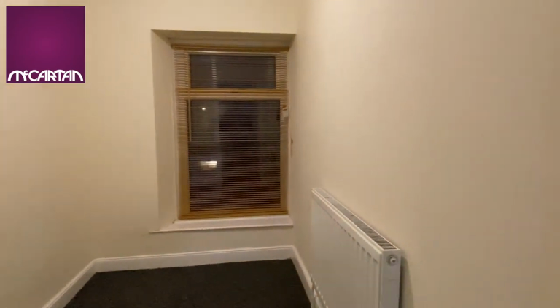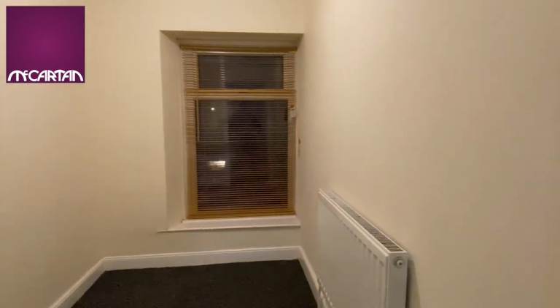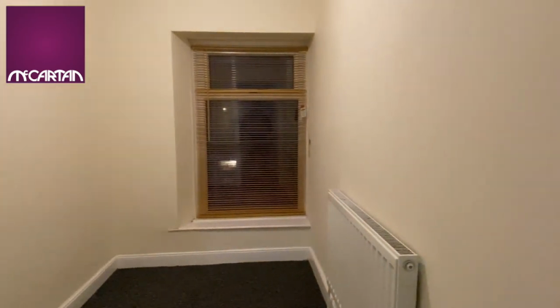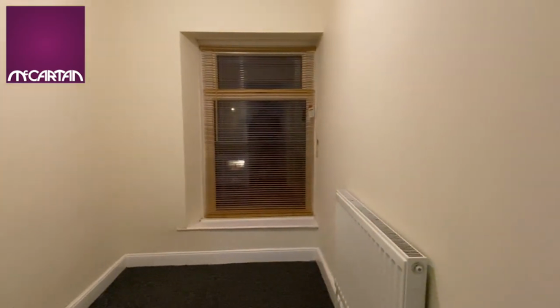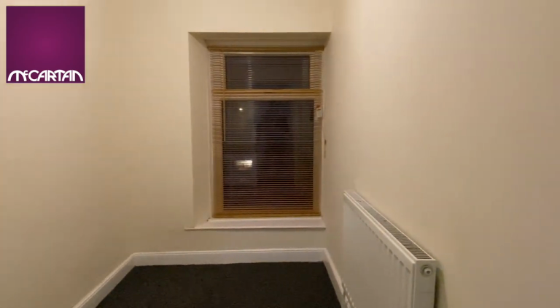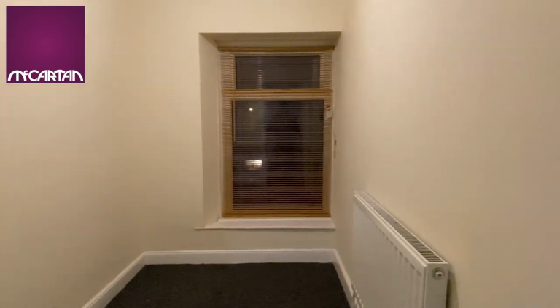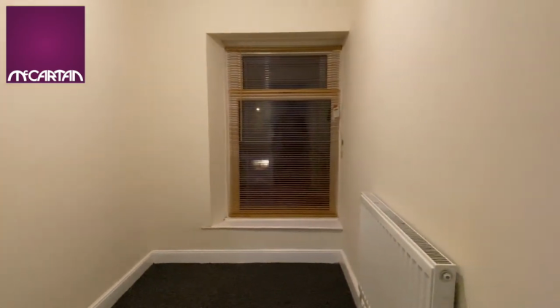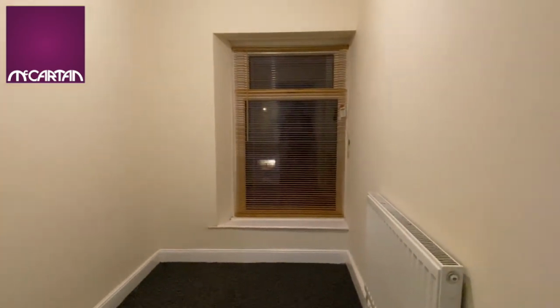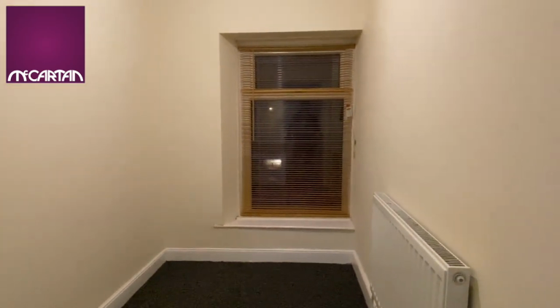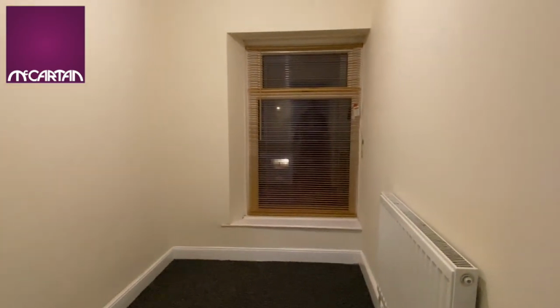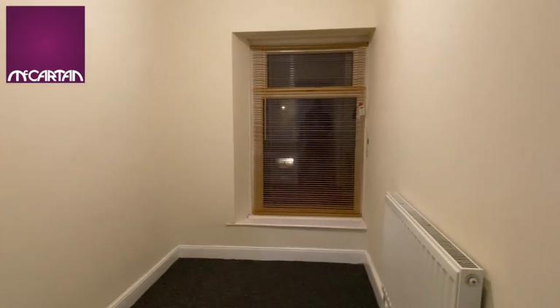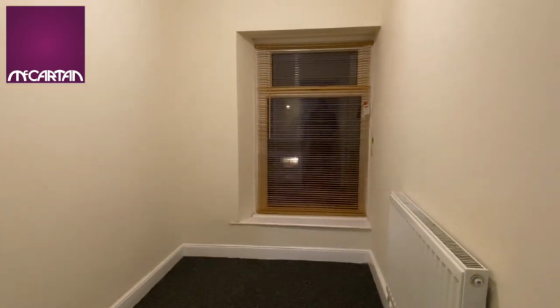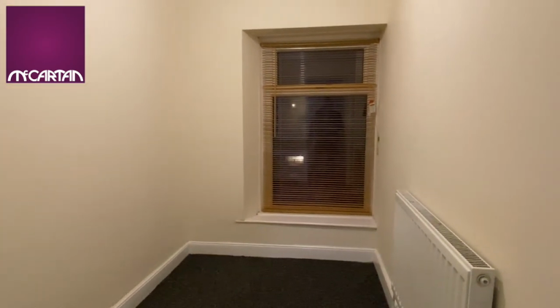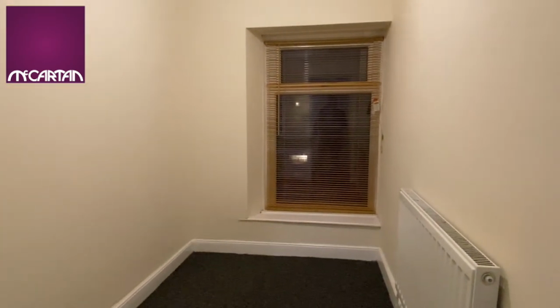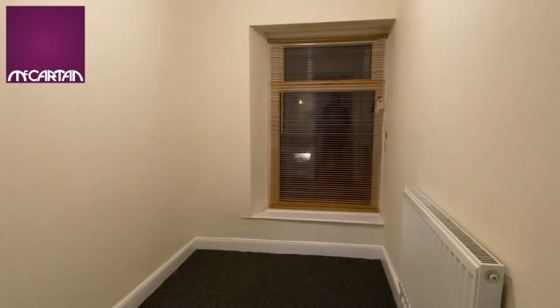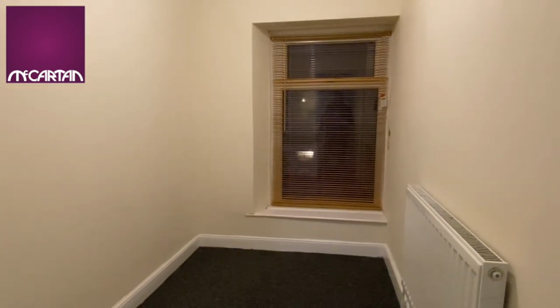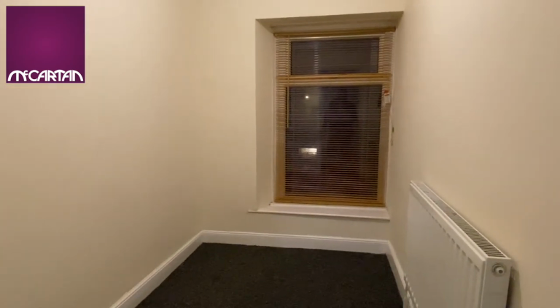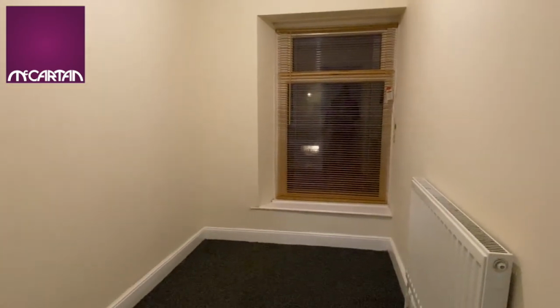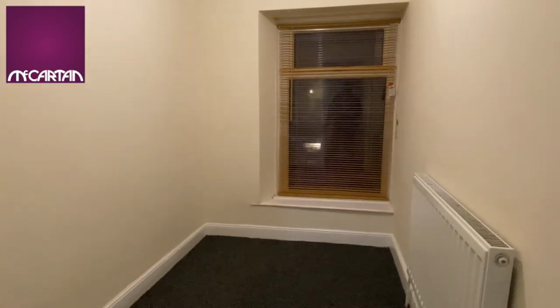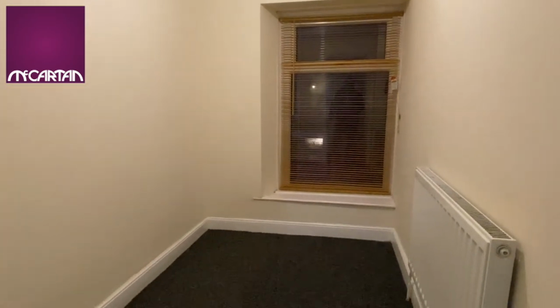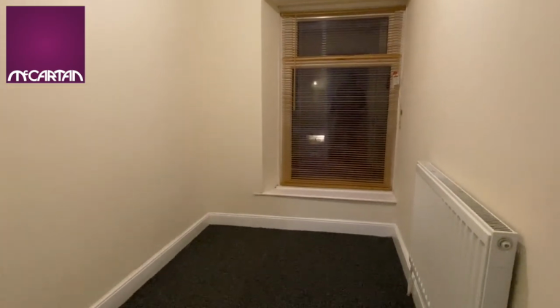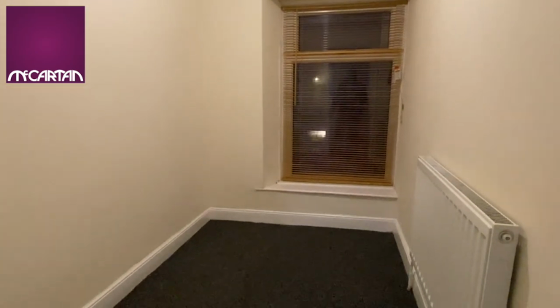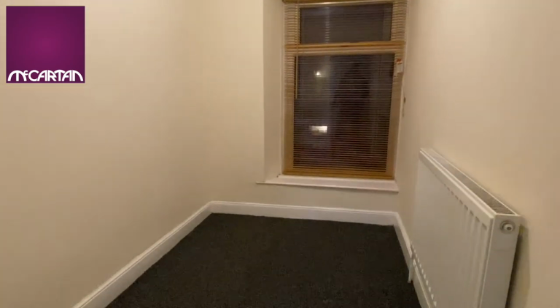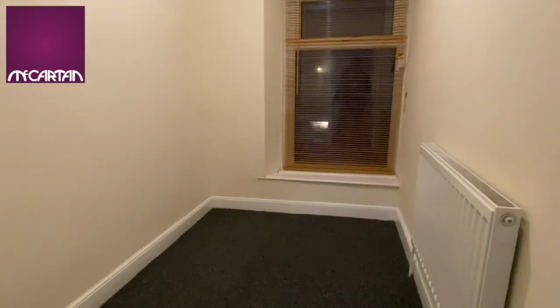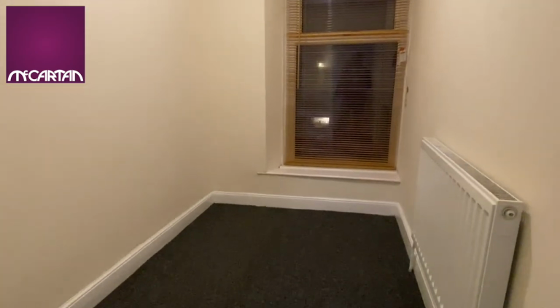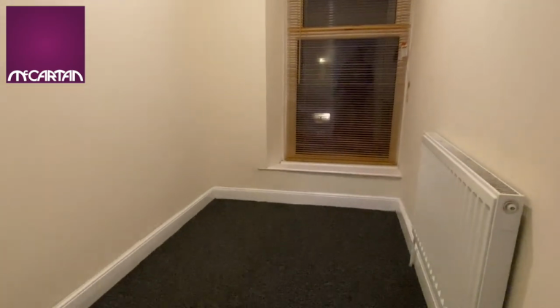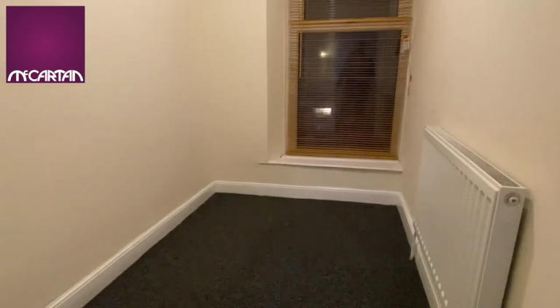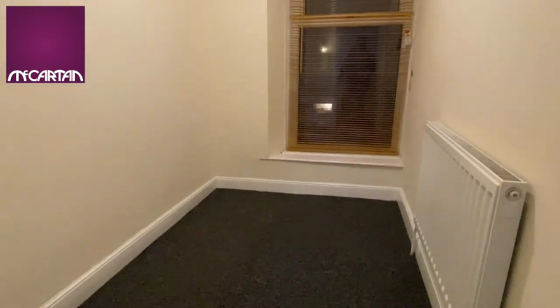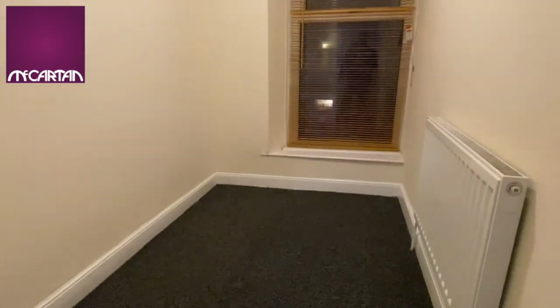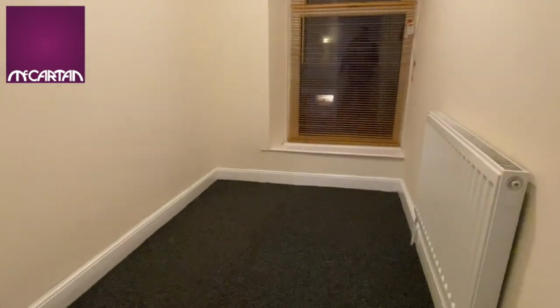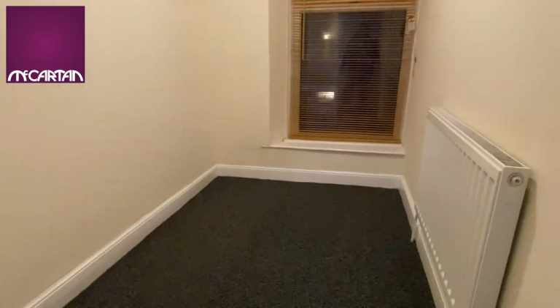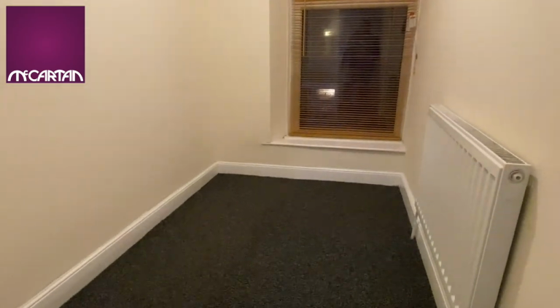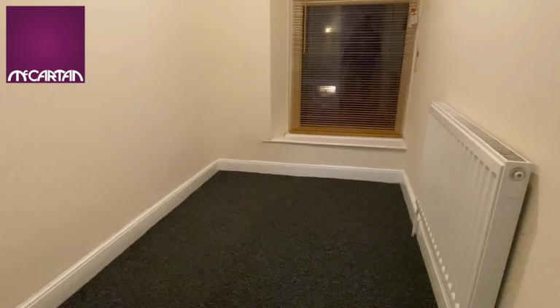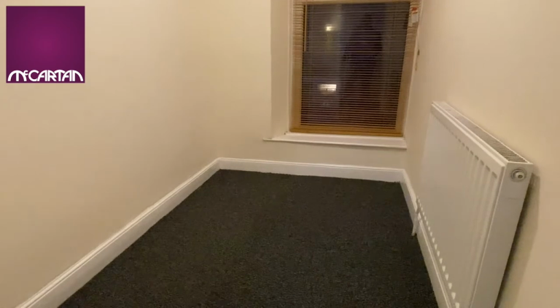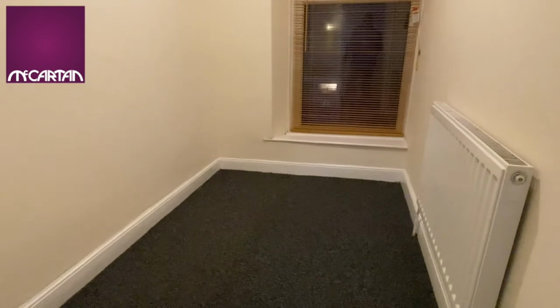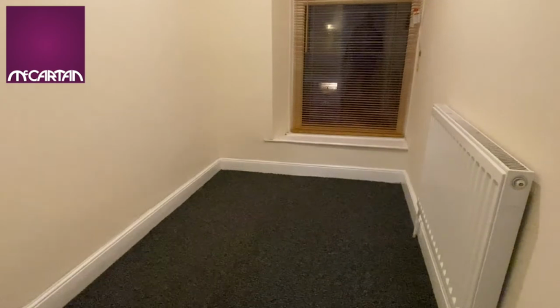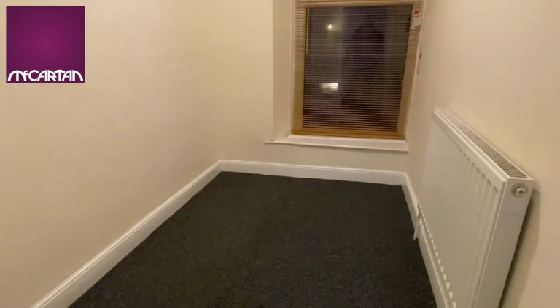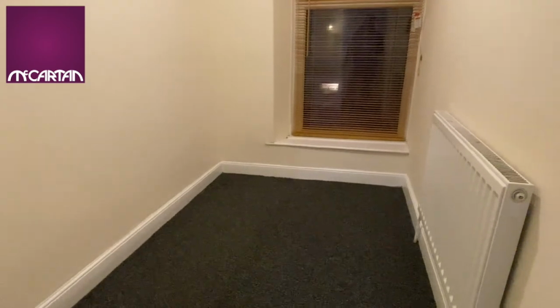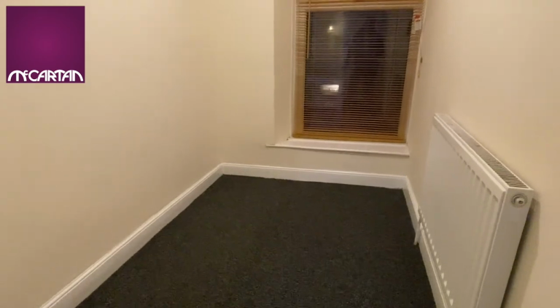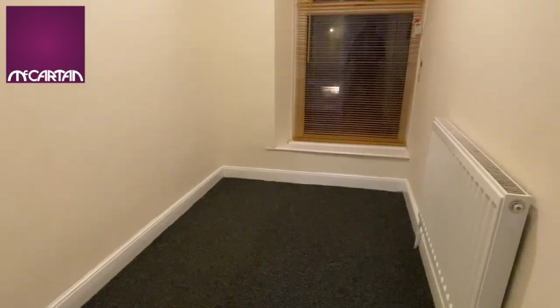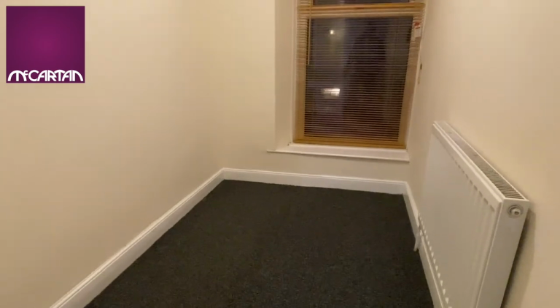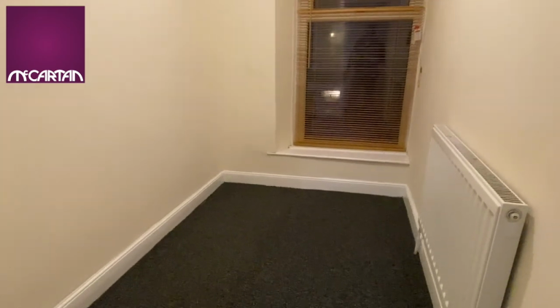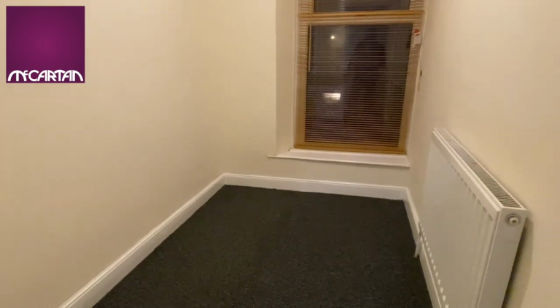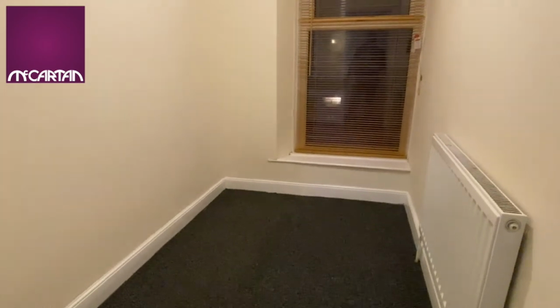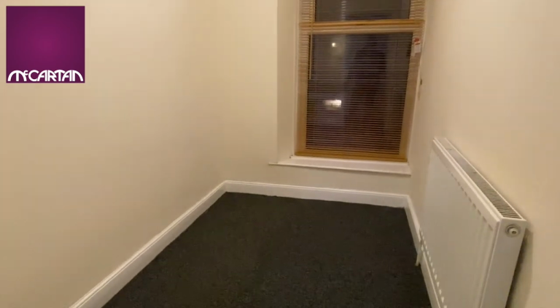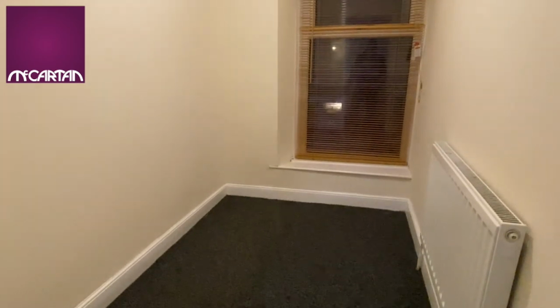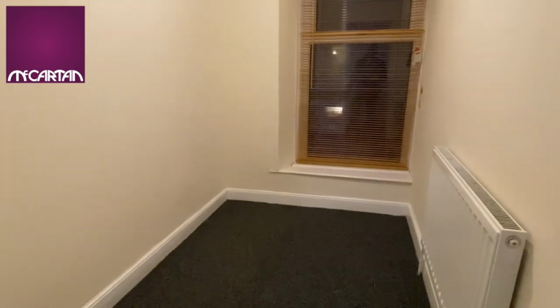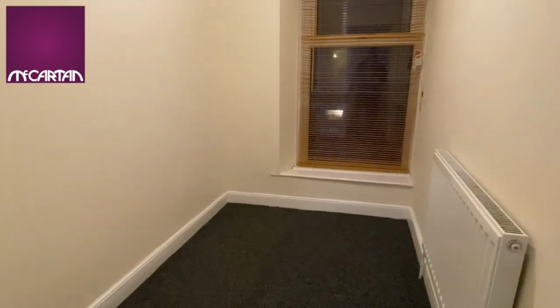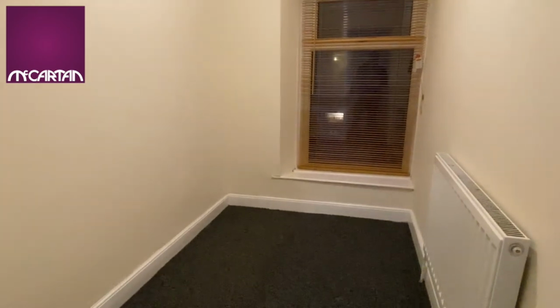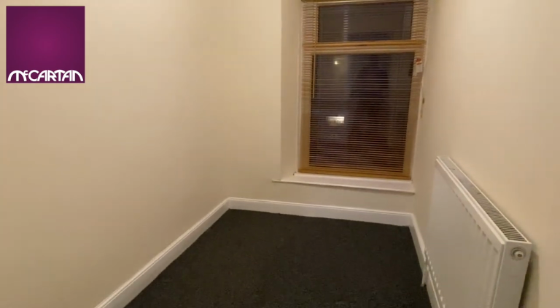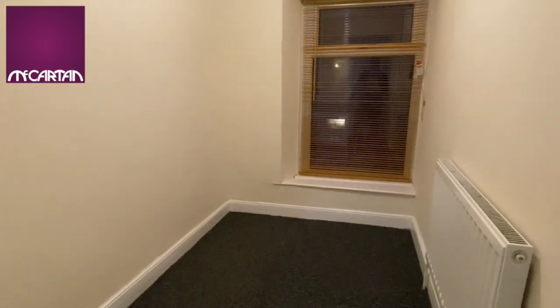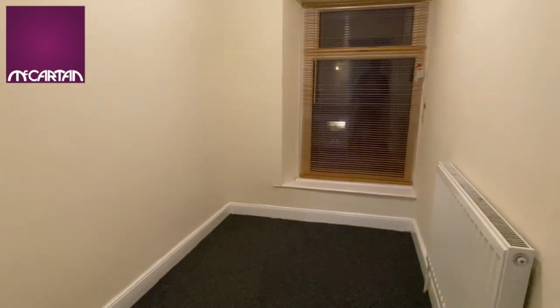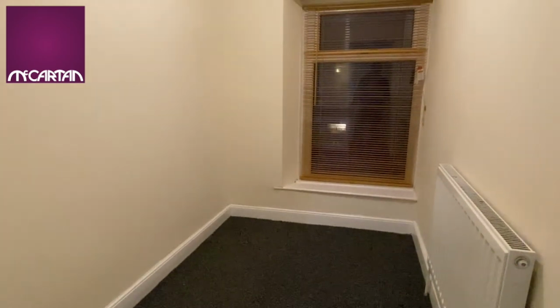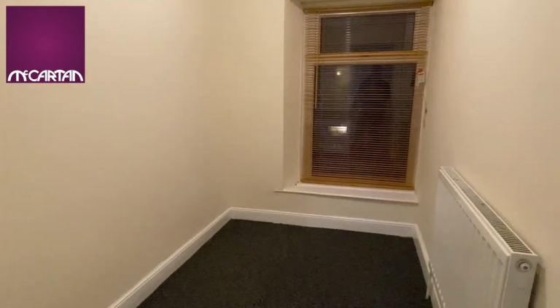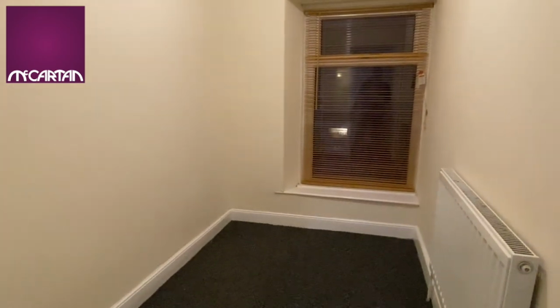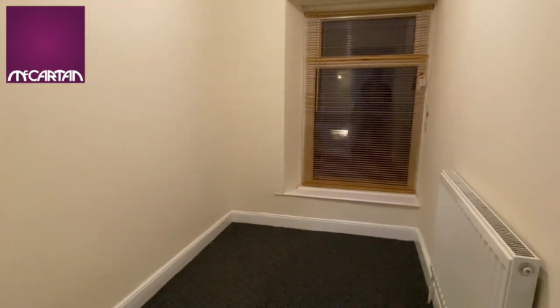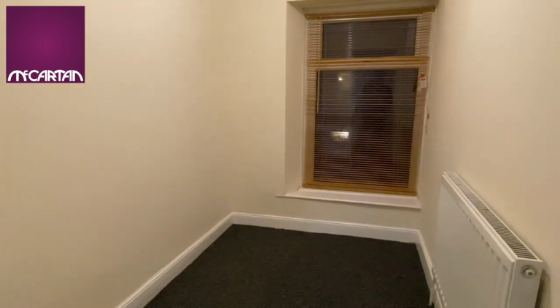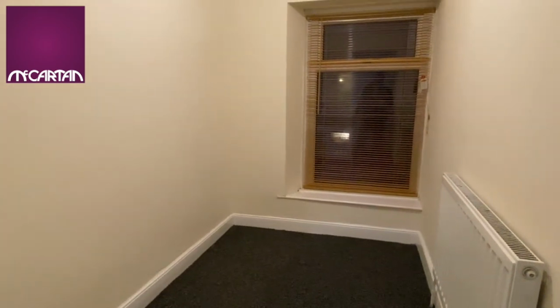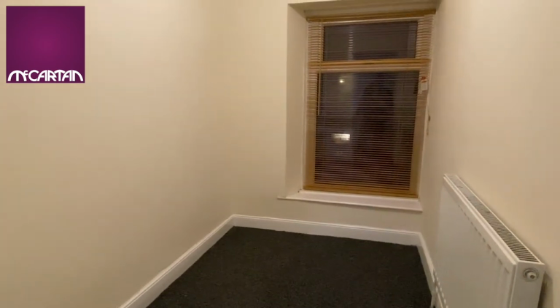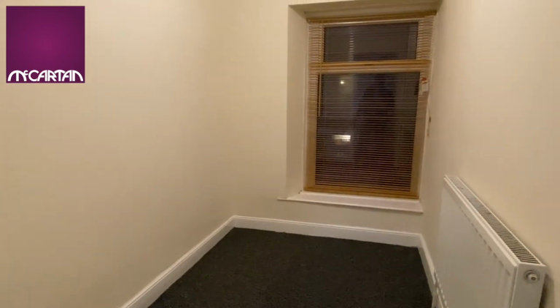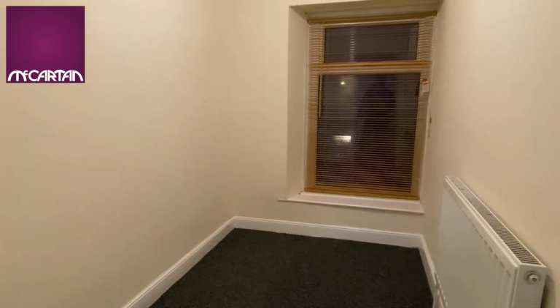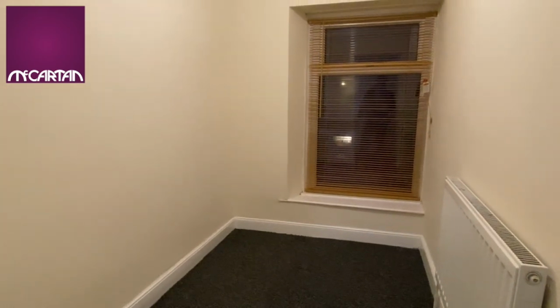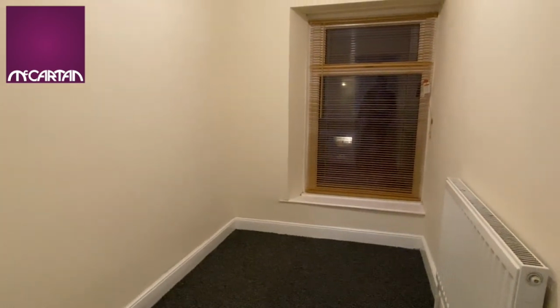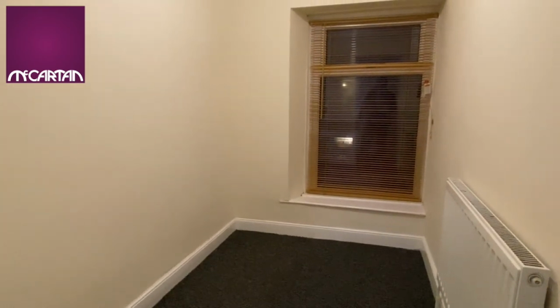And here we have the third room. It's a good single bedroom or would make a good size office.